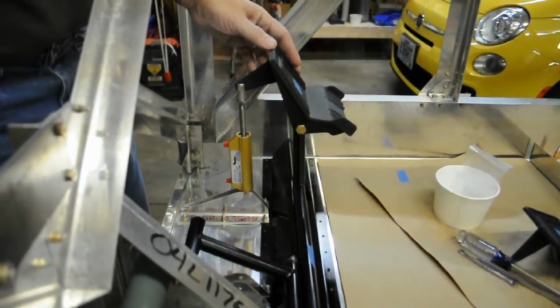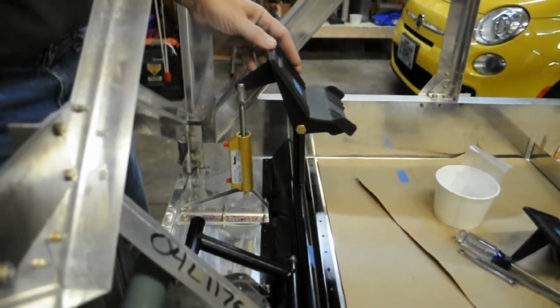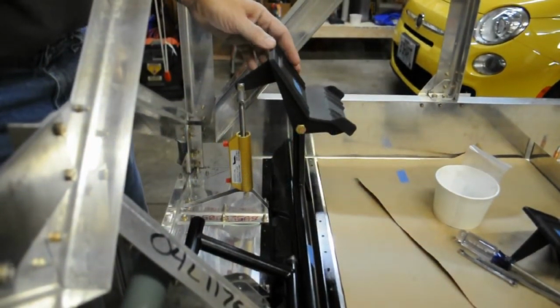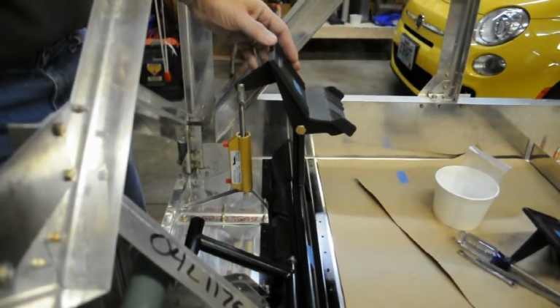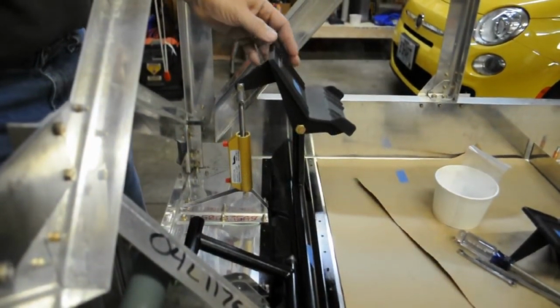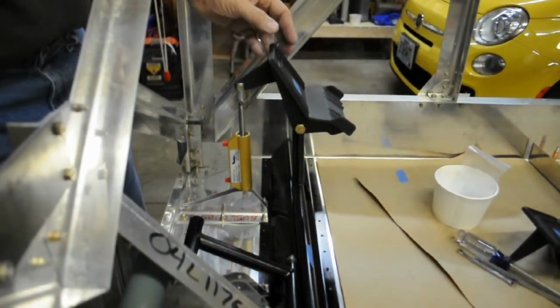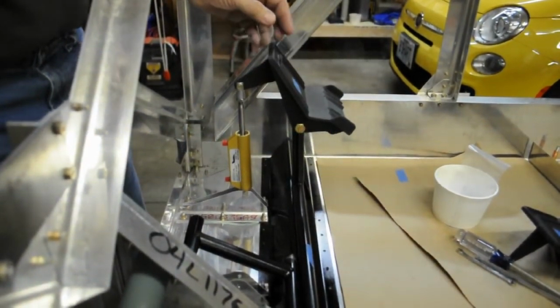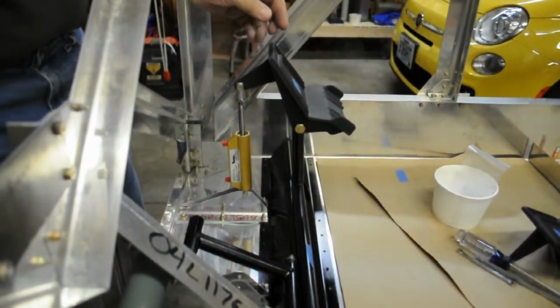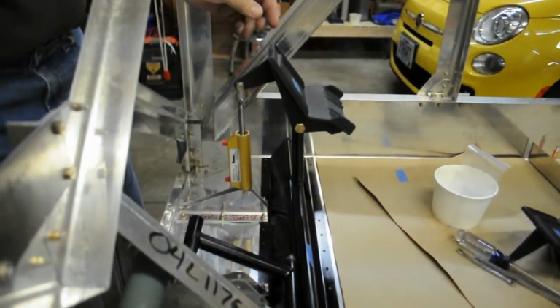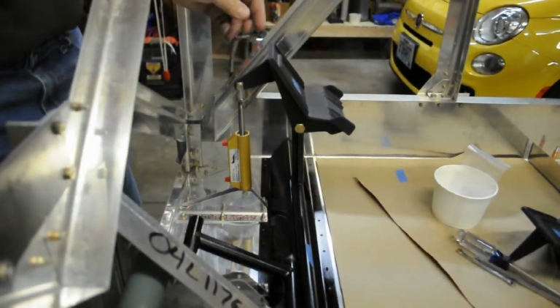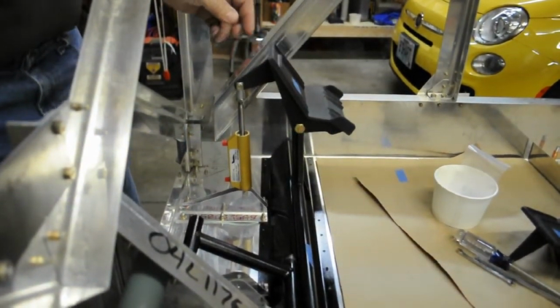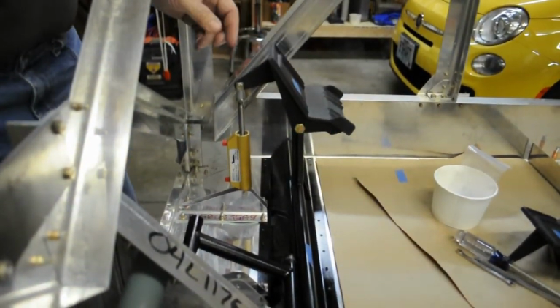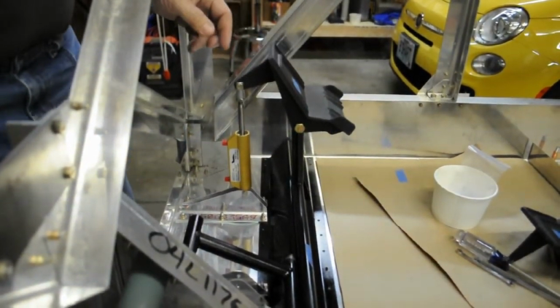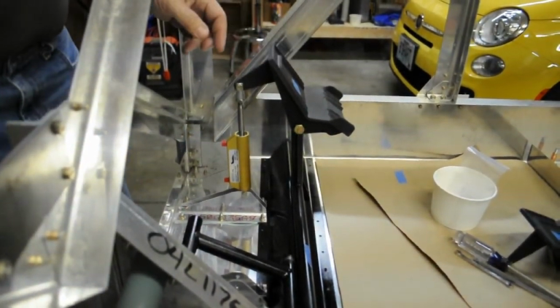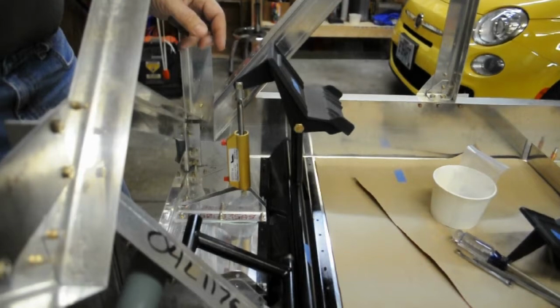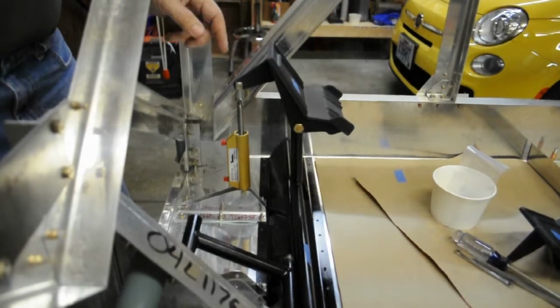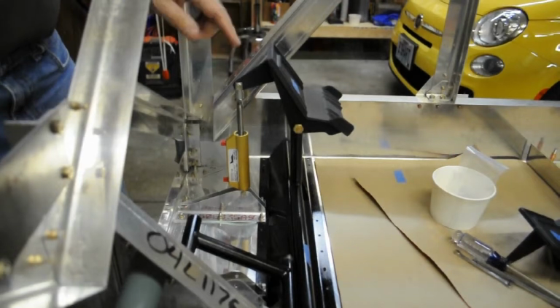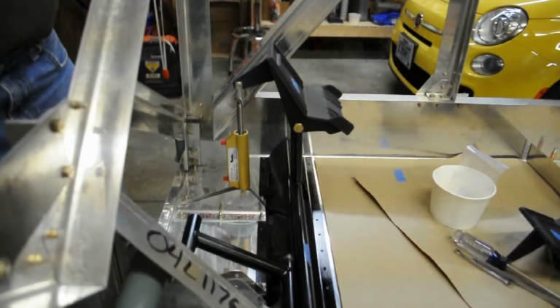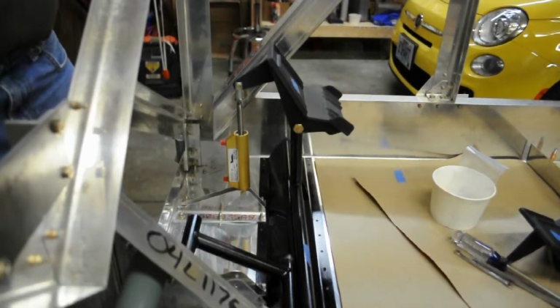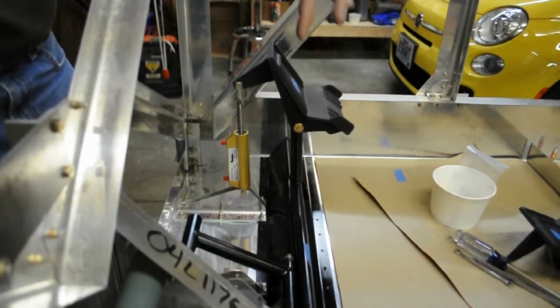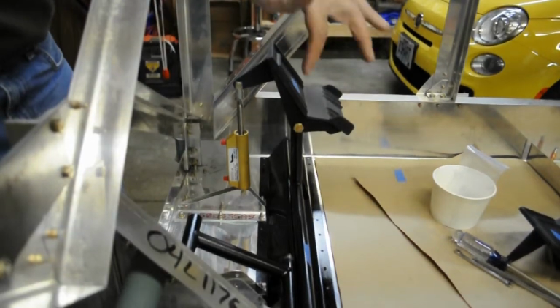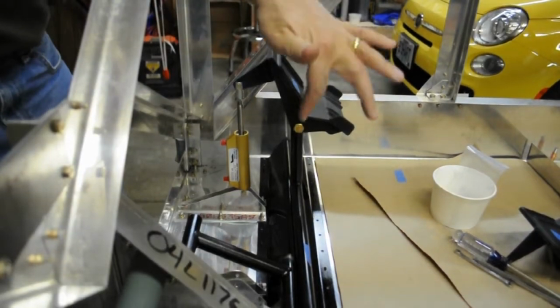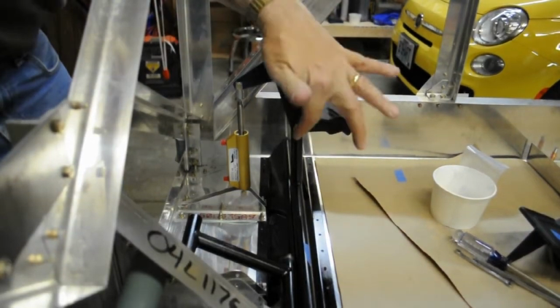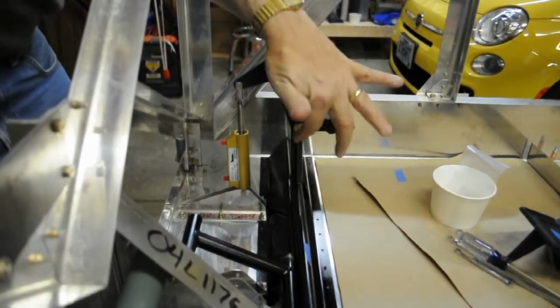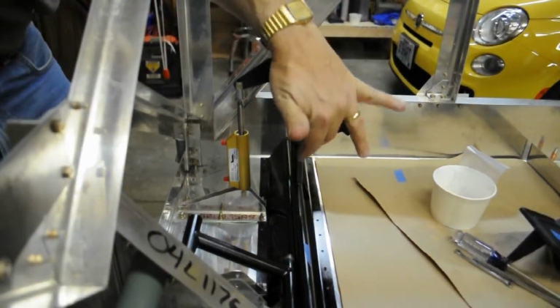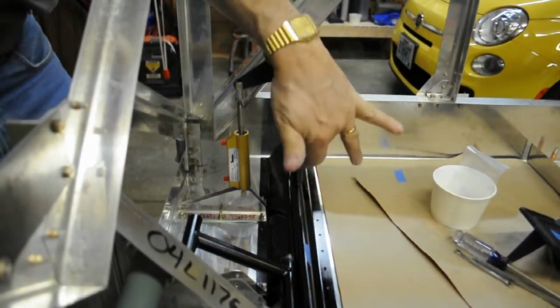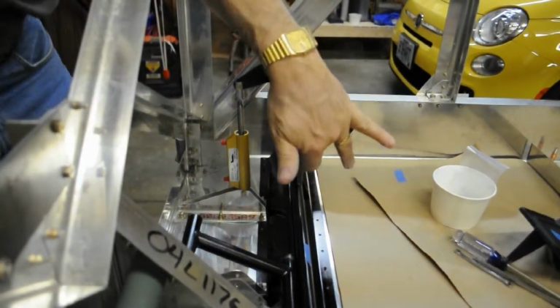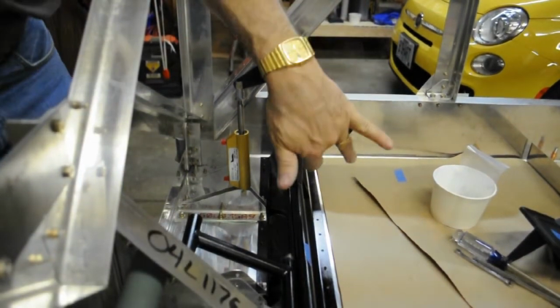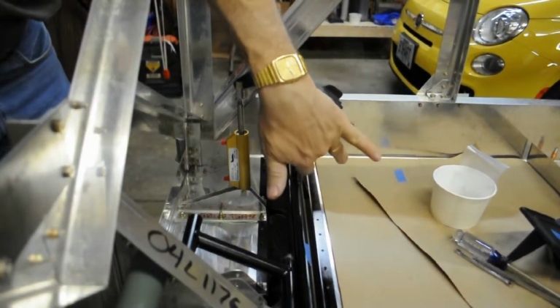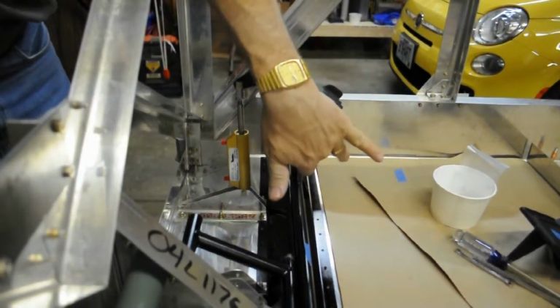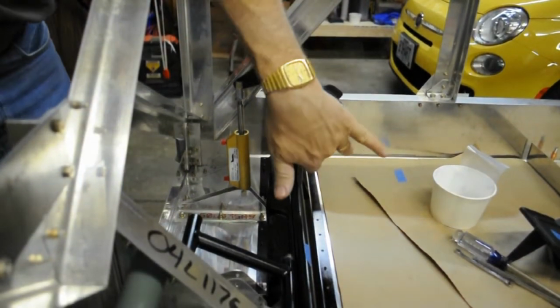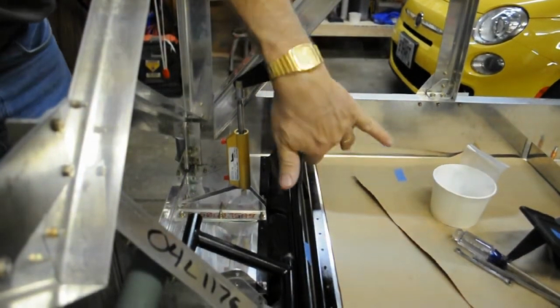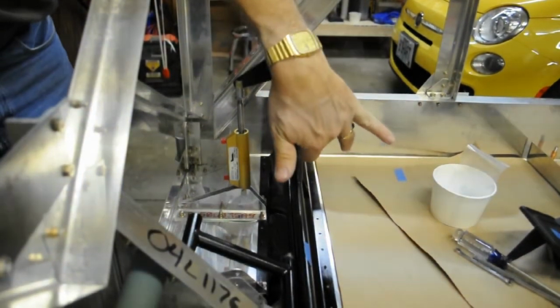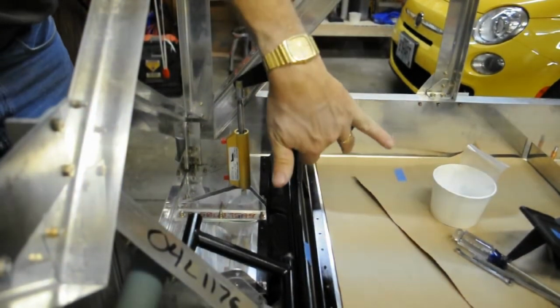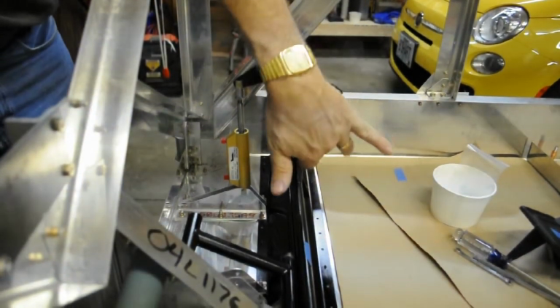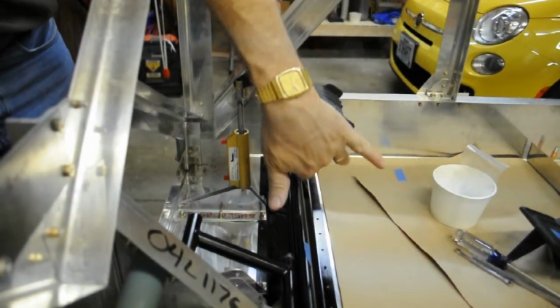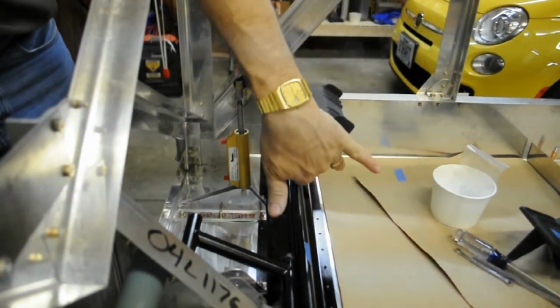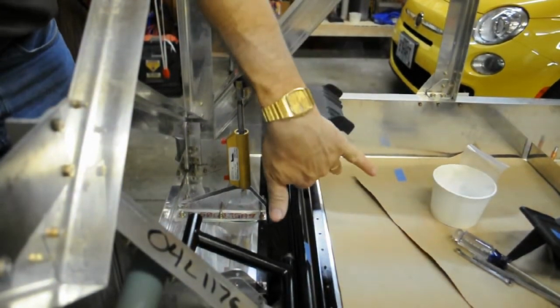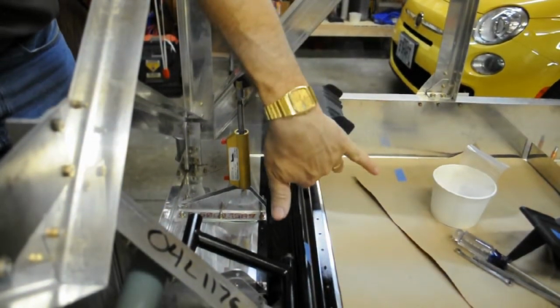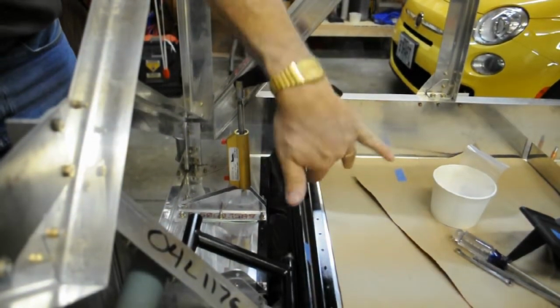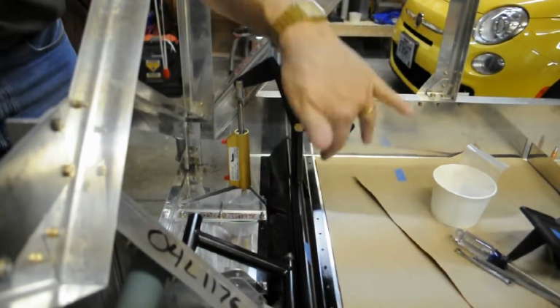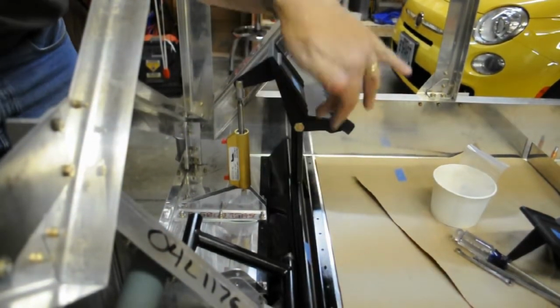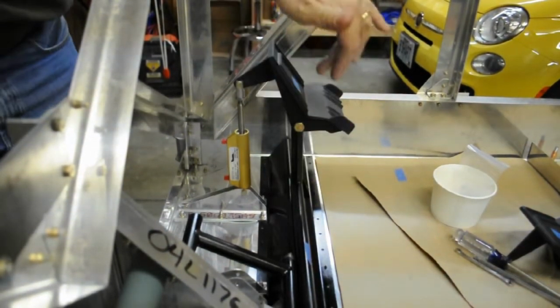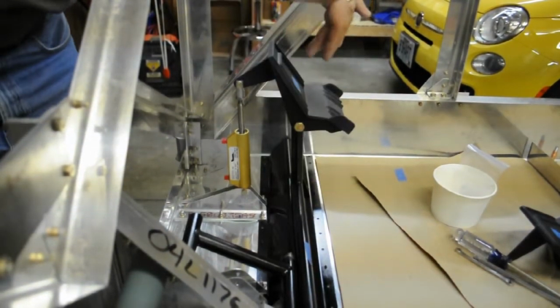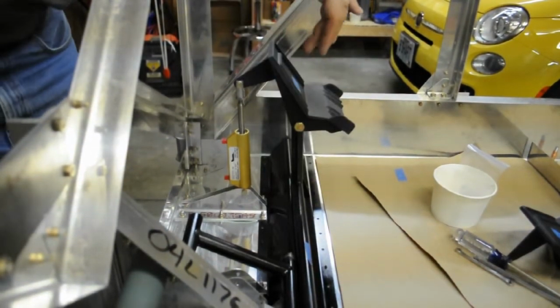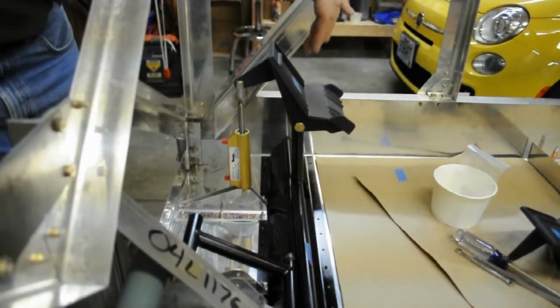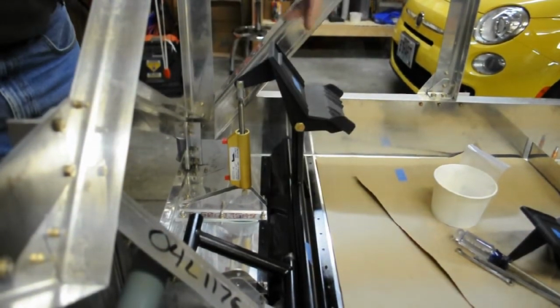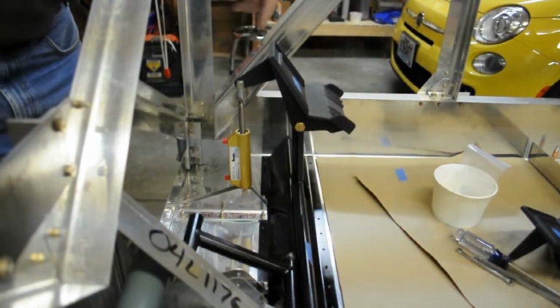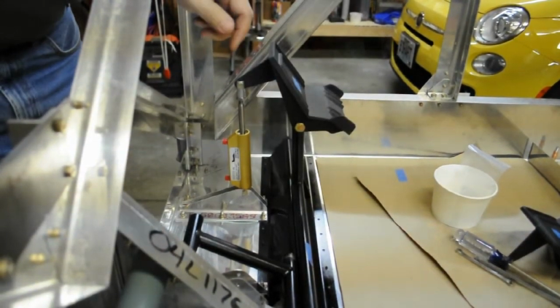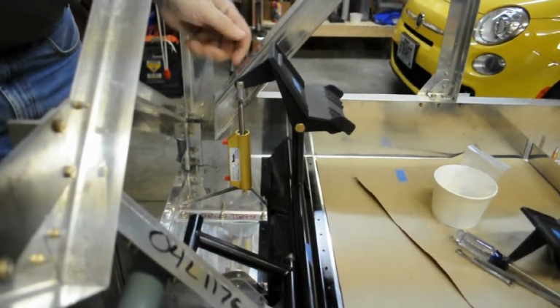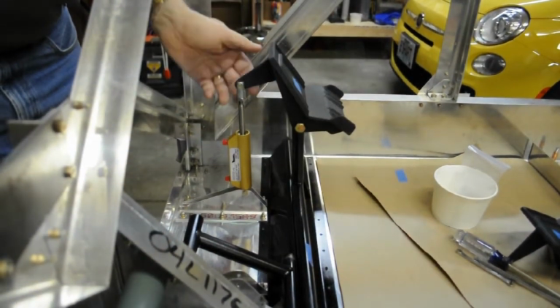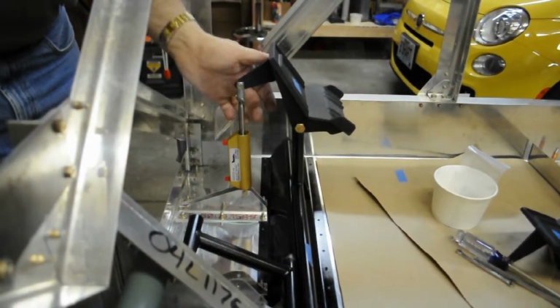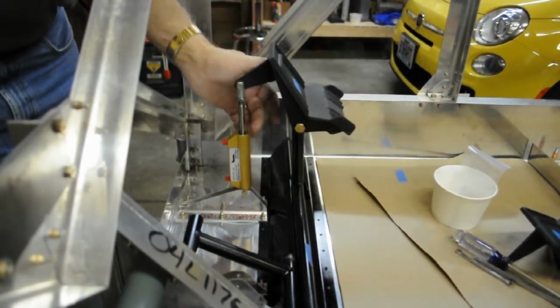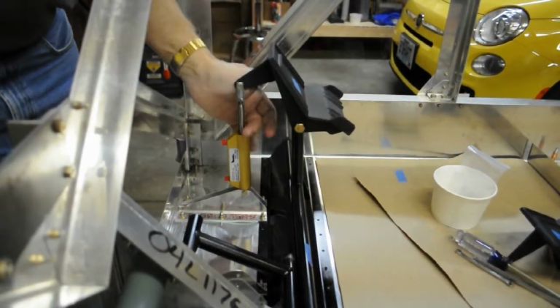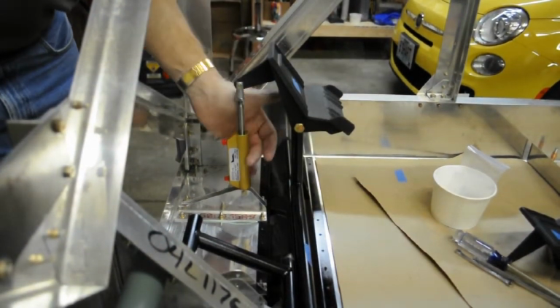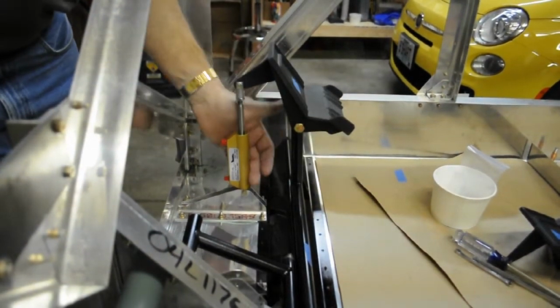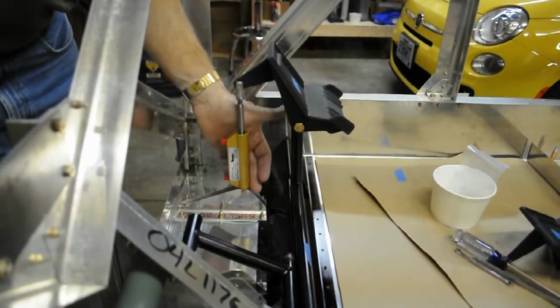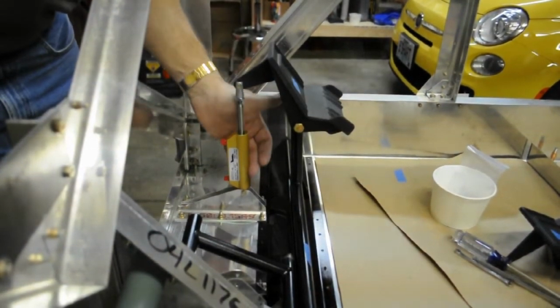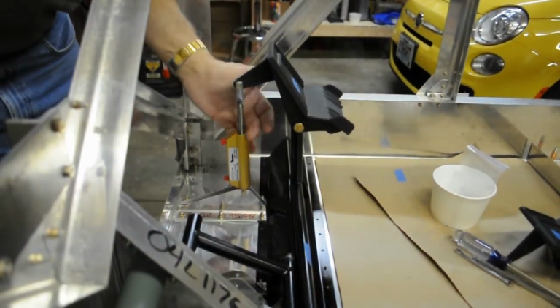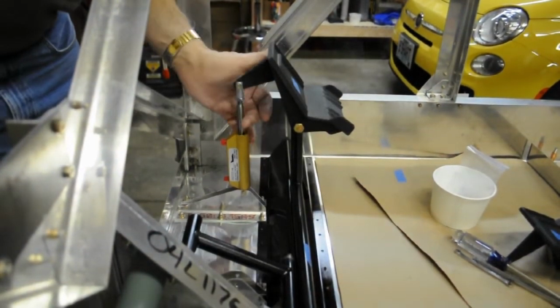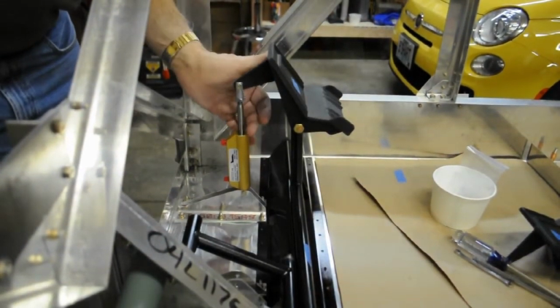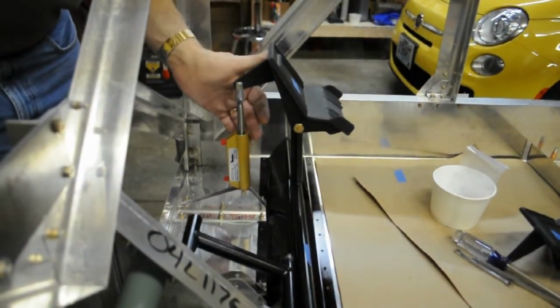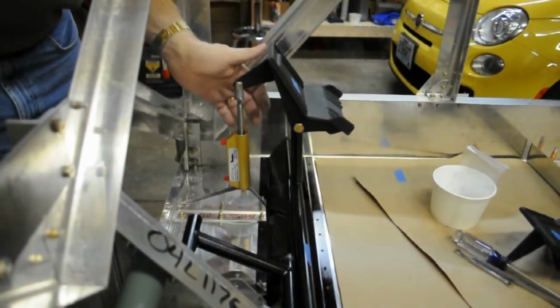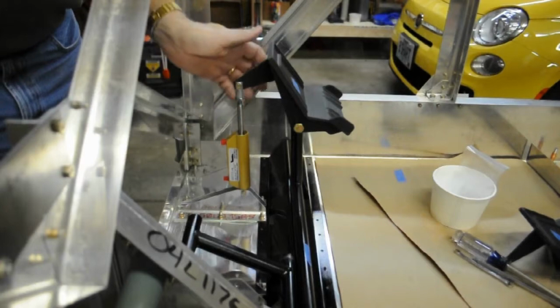This is a rudder pedal hooked up on top of the tube that you've been seeing in the previous pictures. And here's a brake master cylinder.